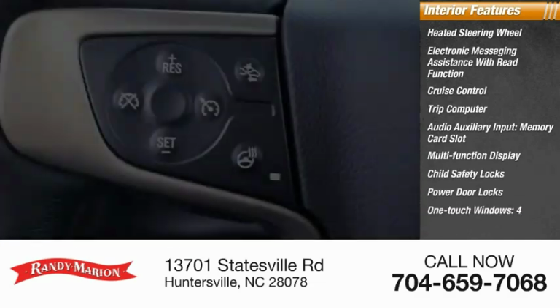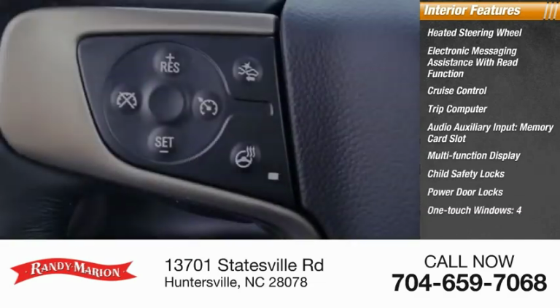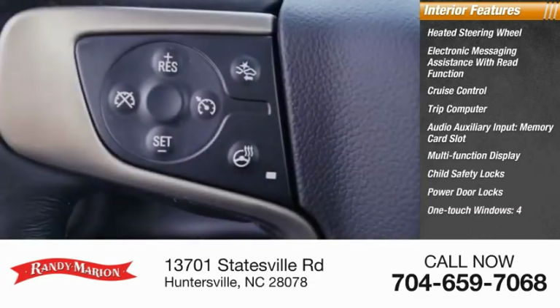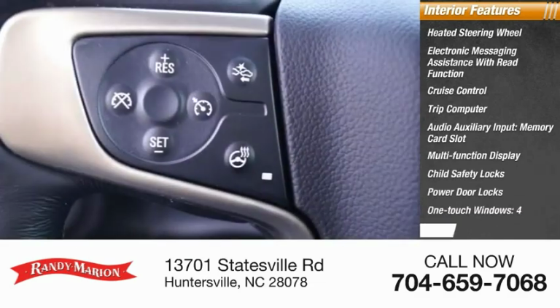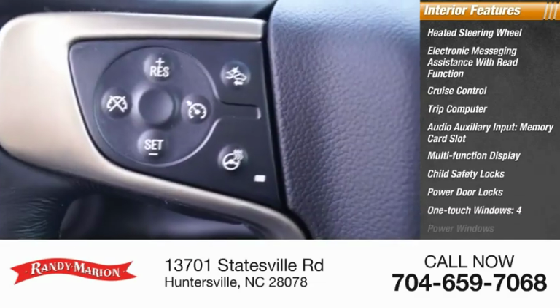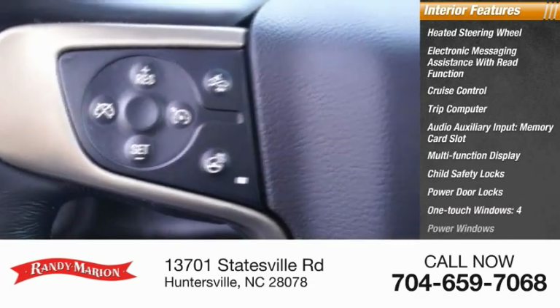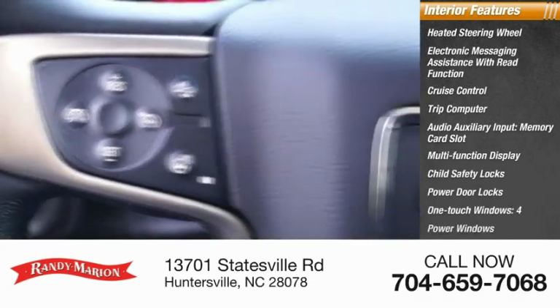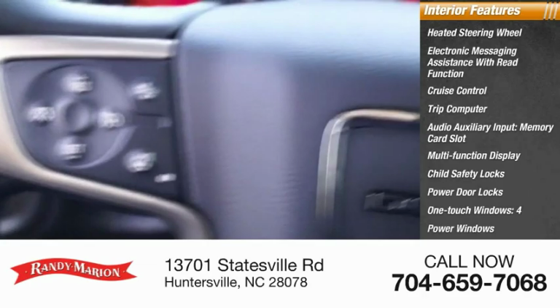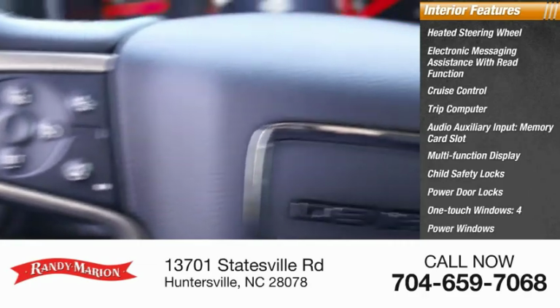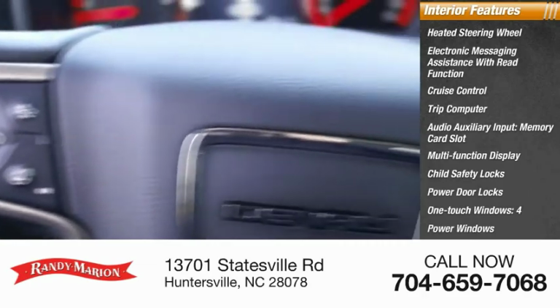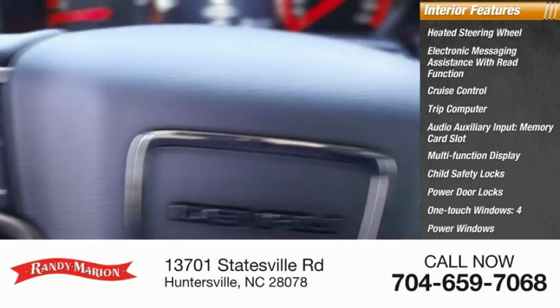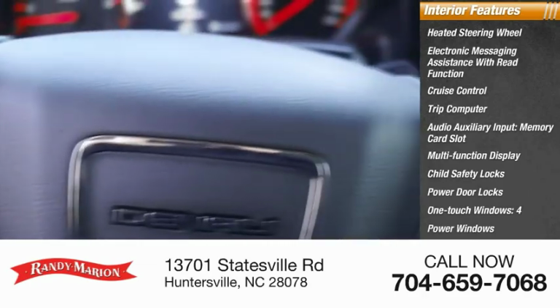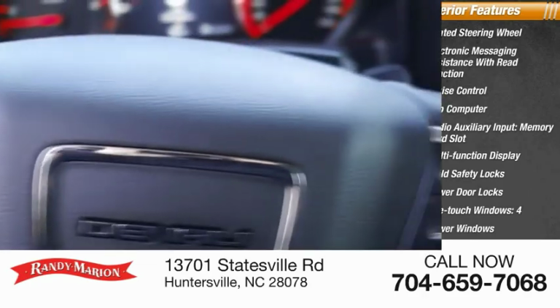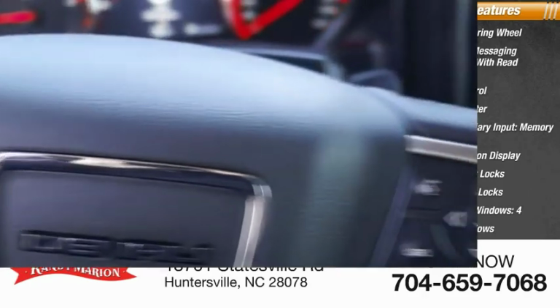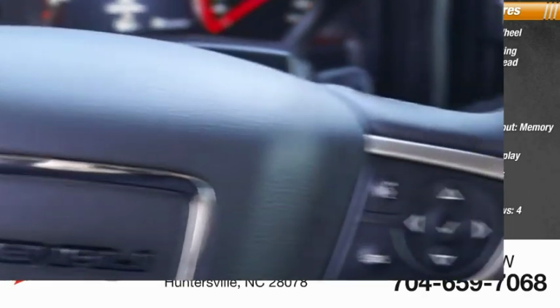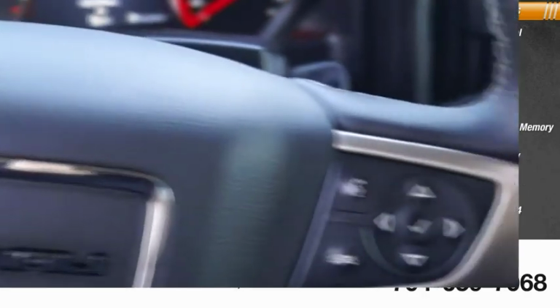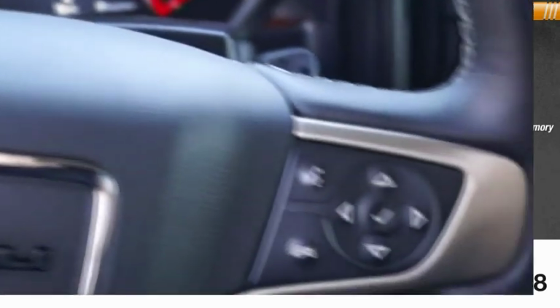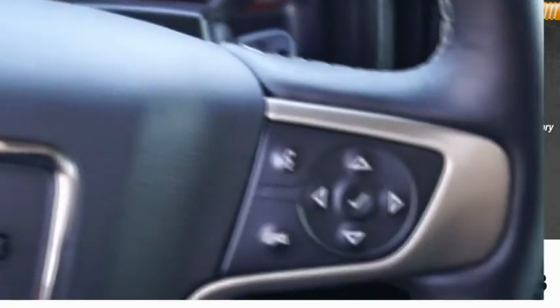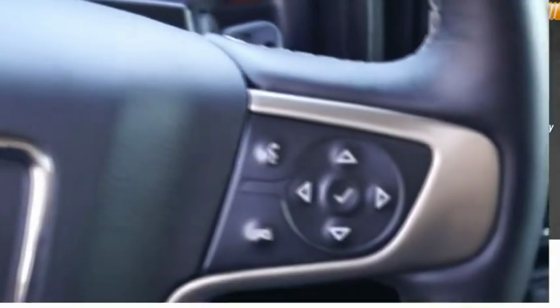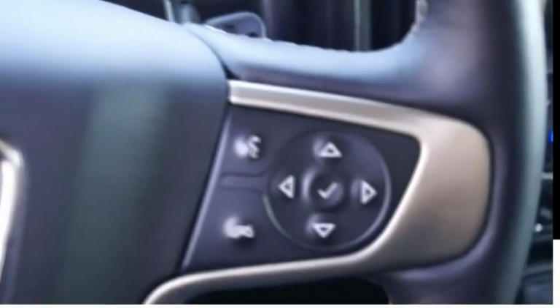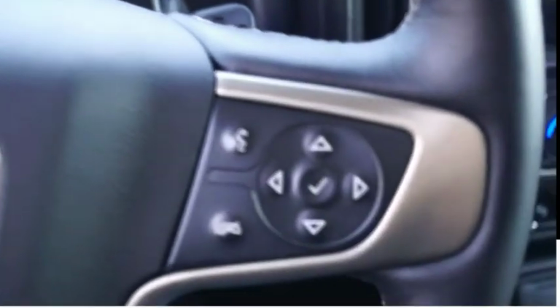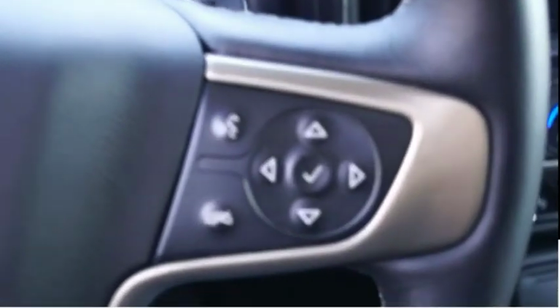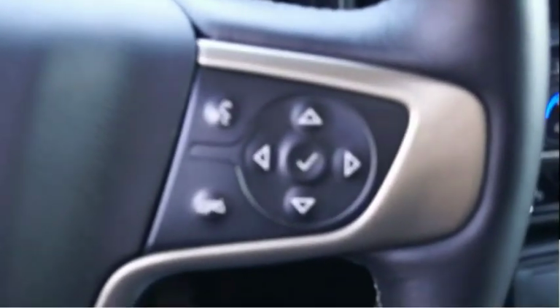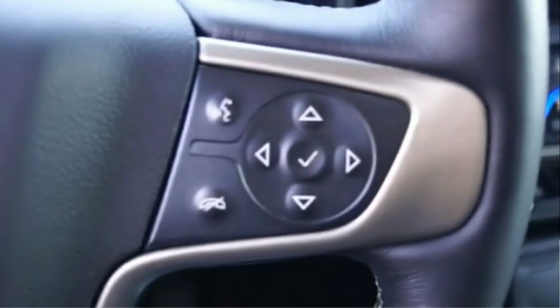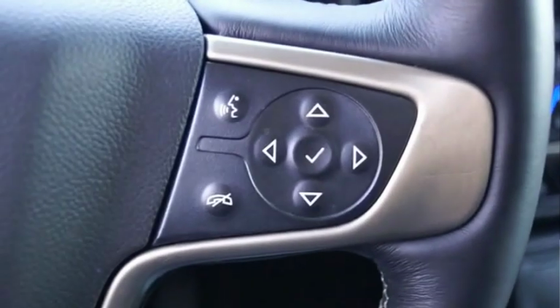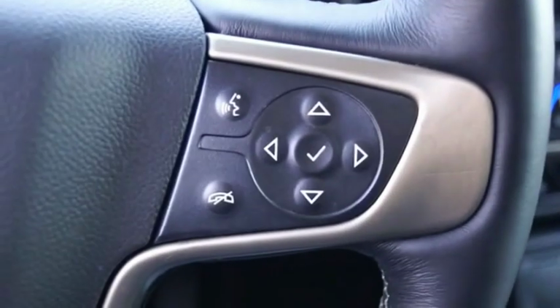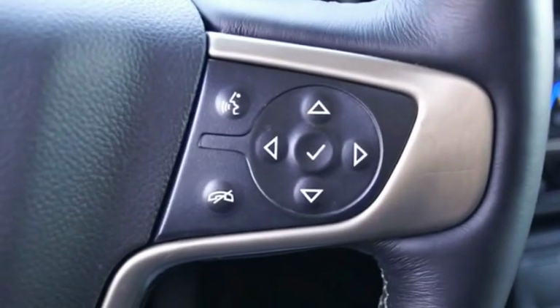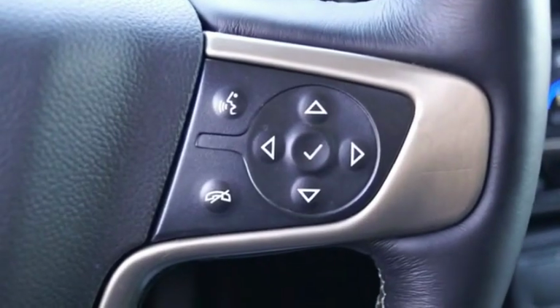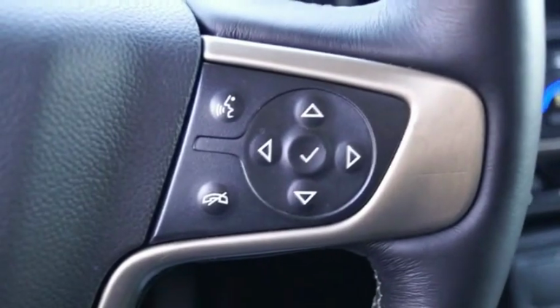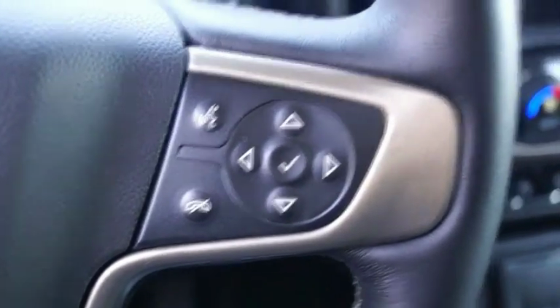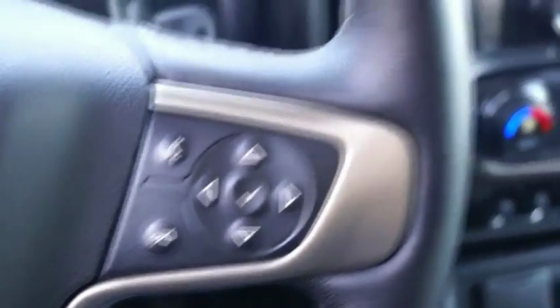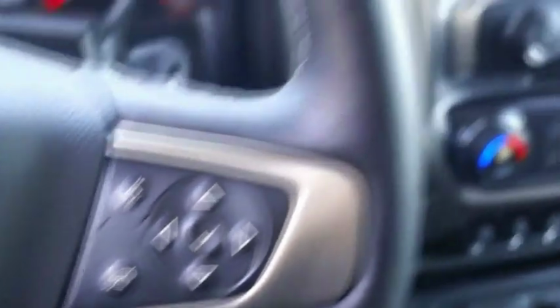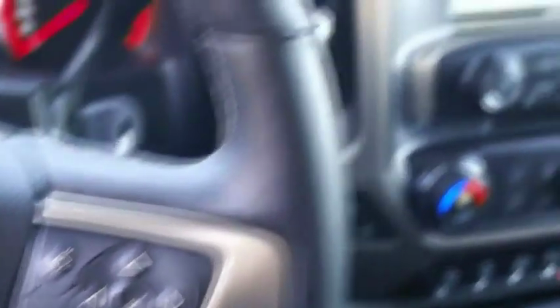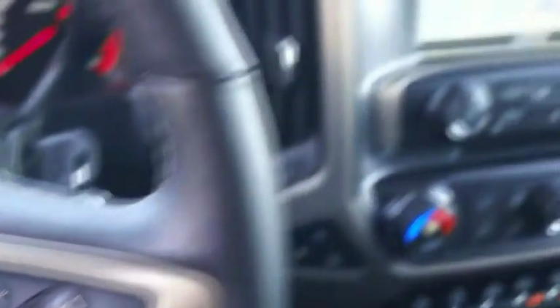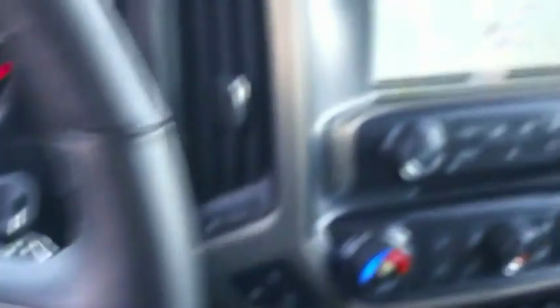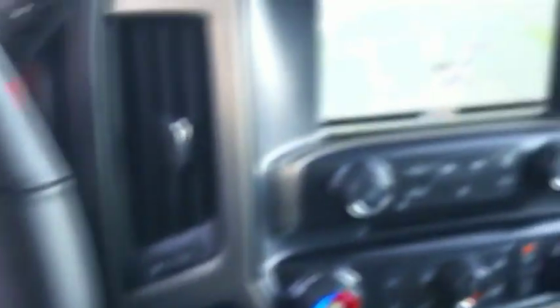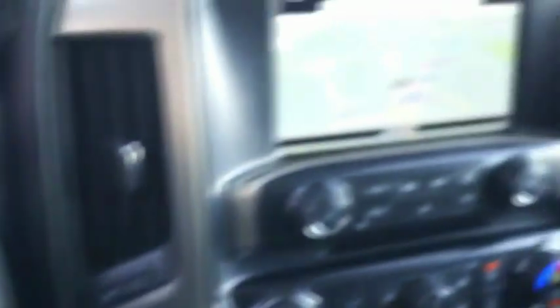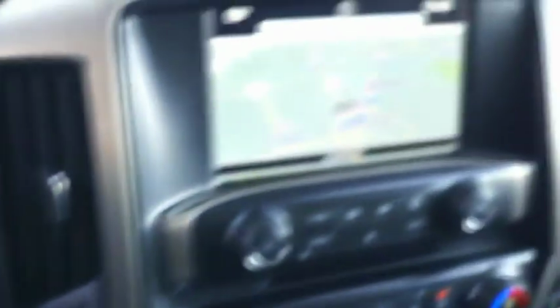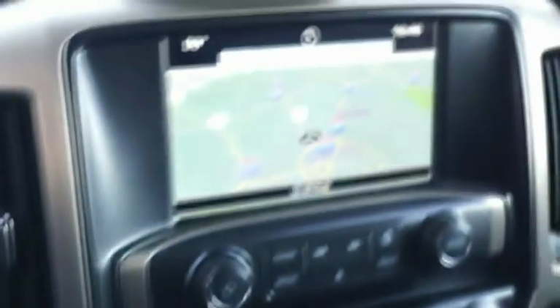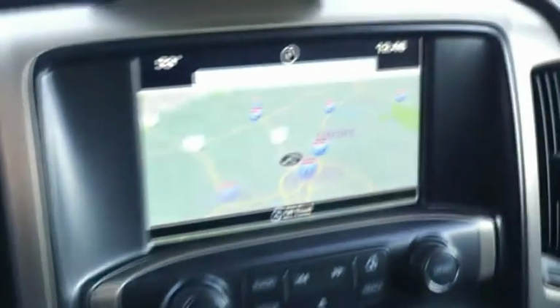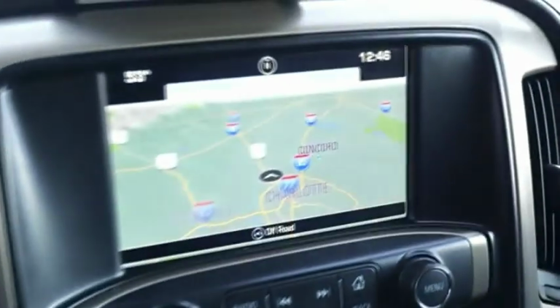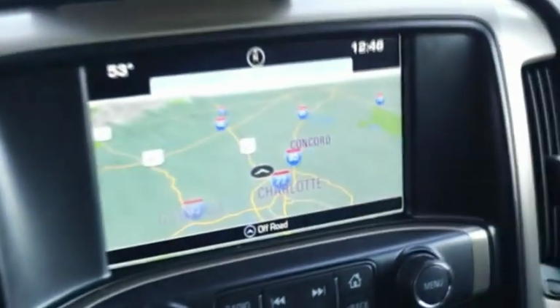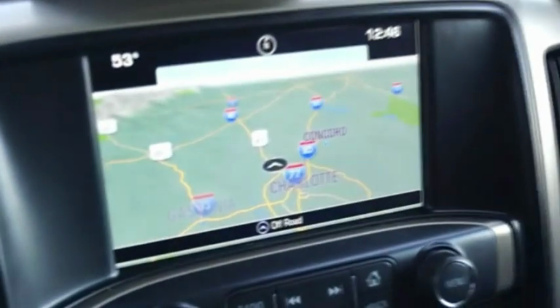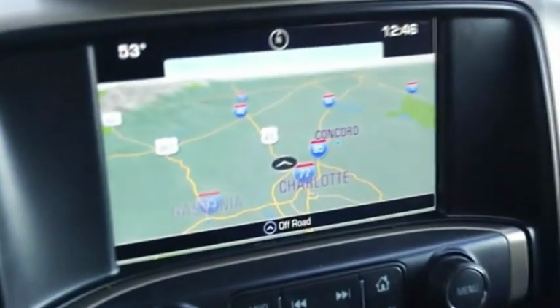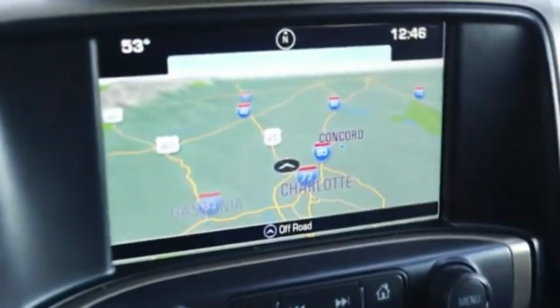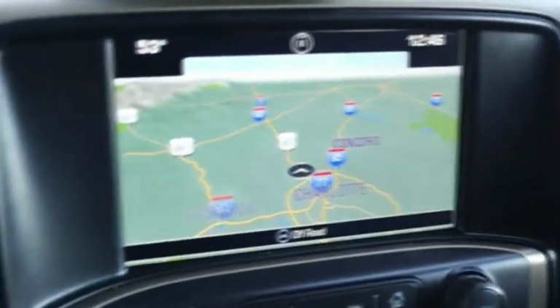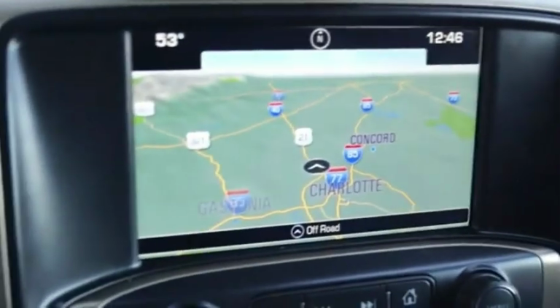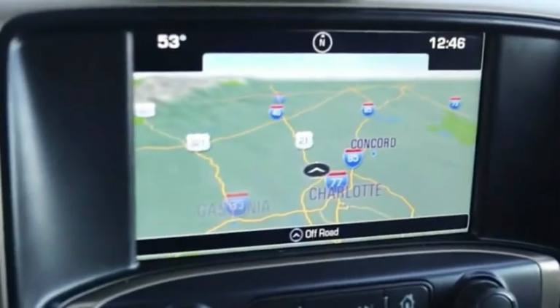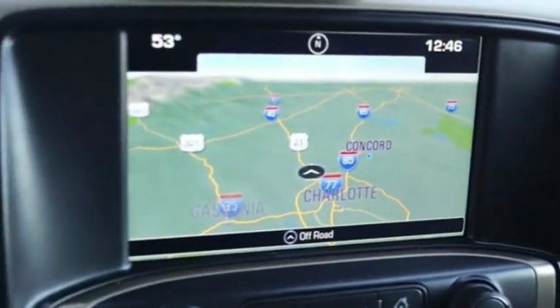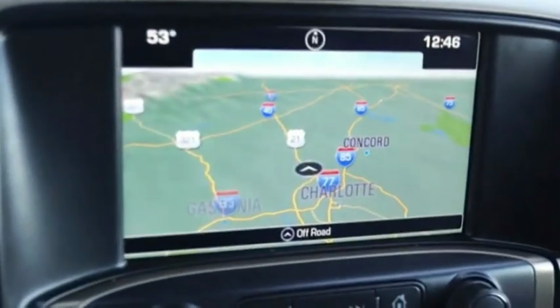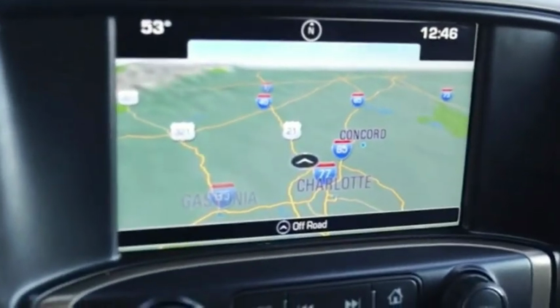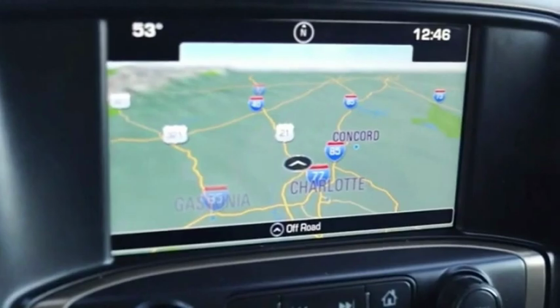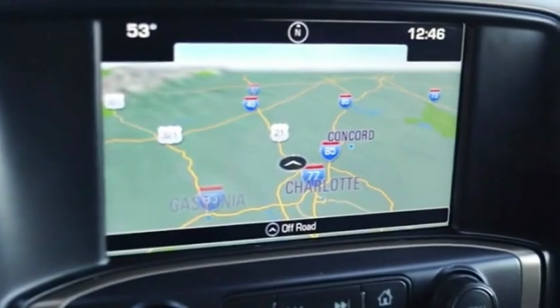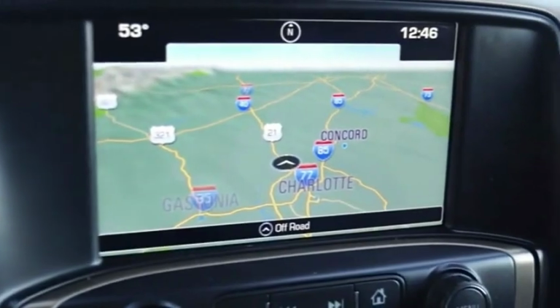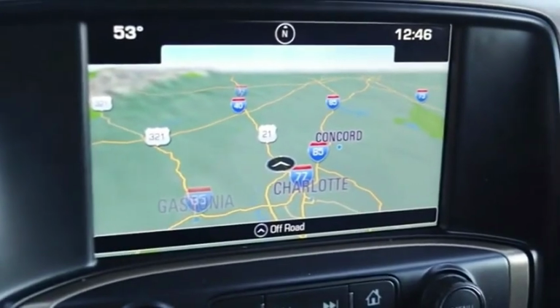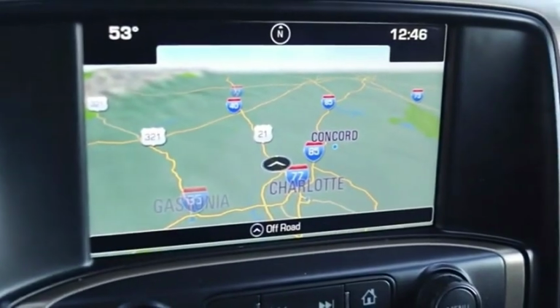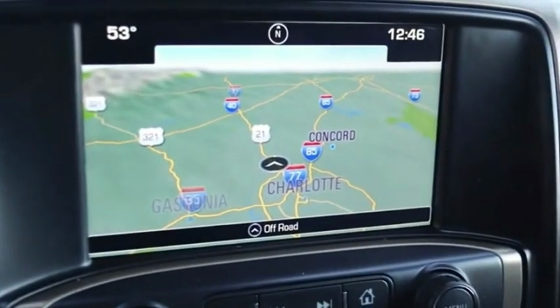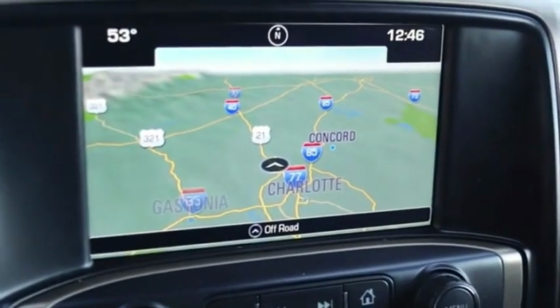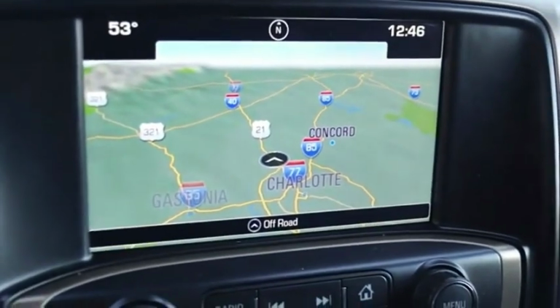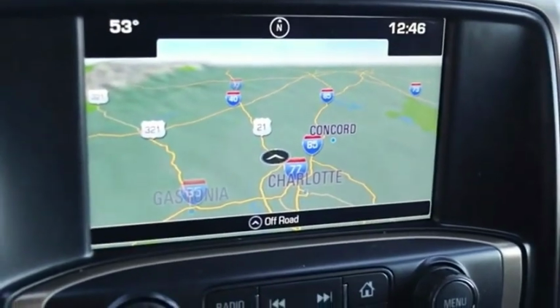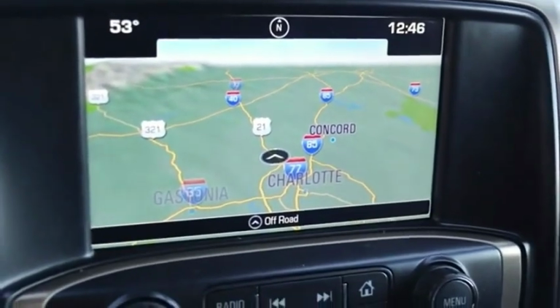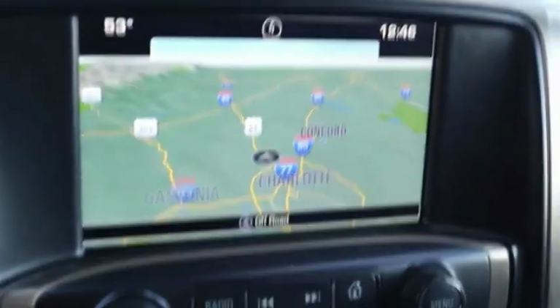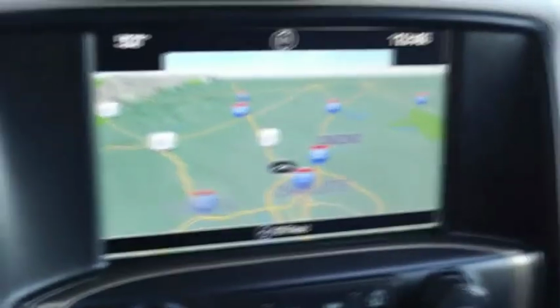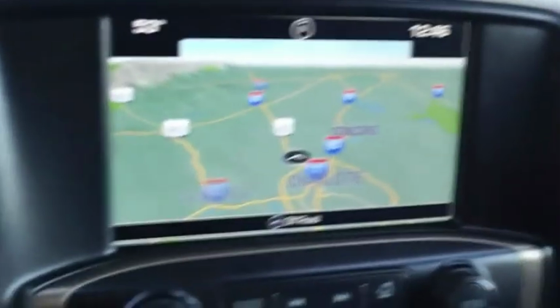Four power windows. This isn't just a vehicle, it's an experience. So stop in for a test drive today.